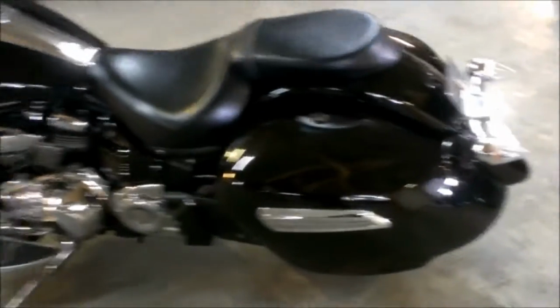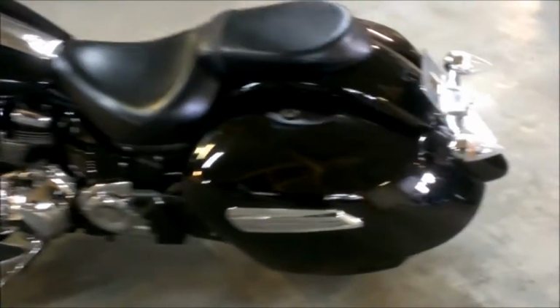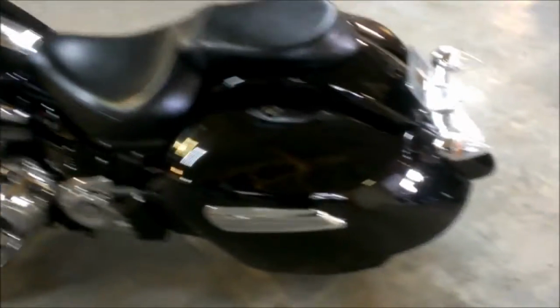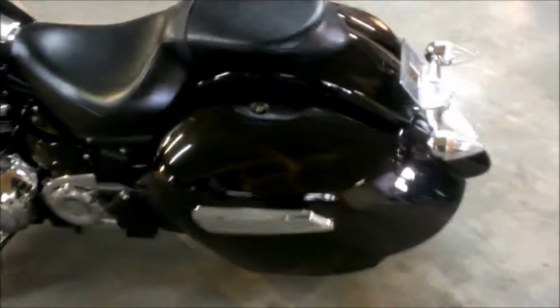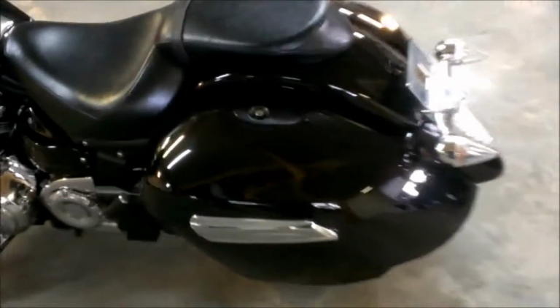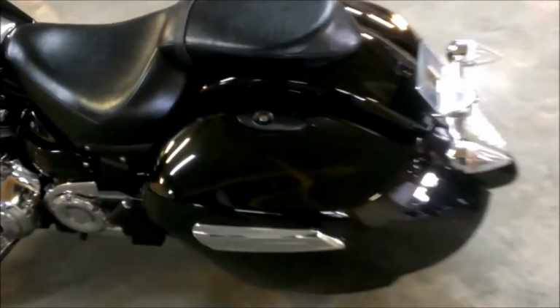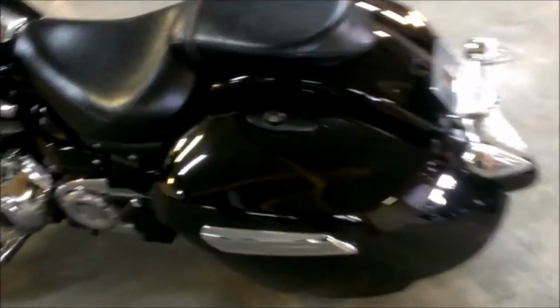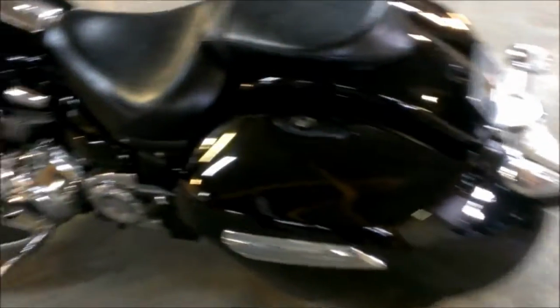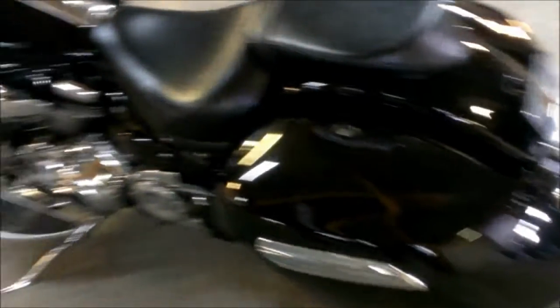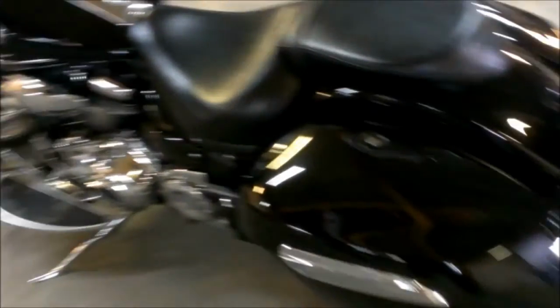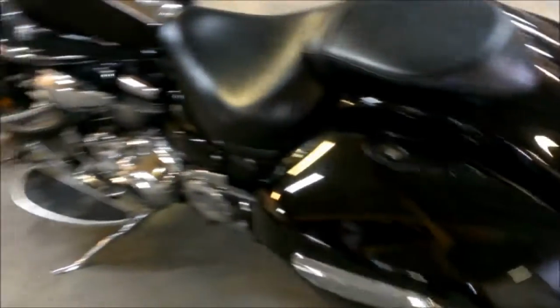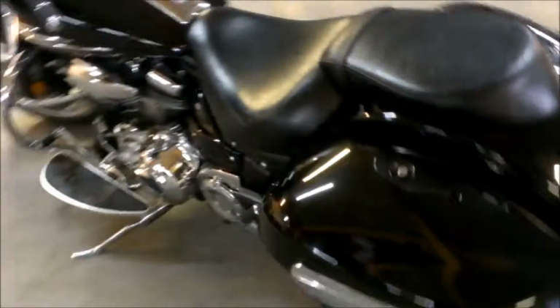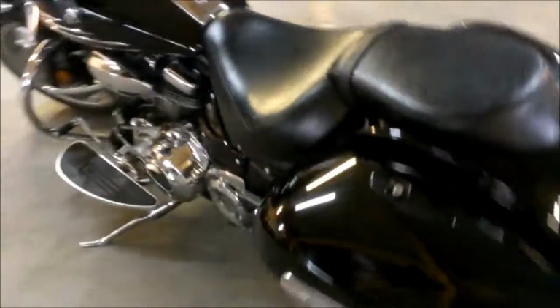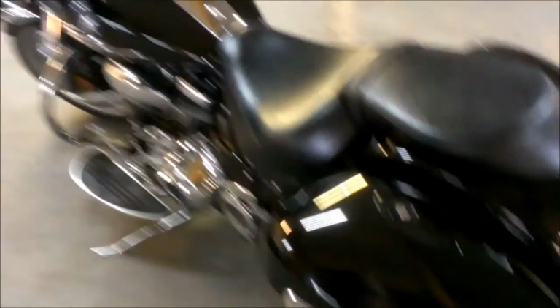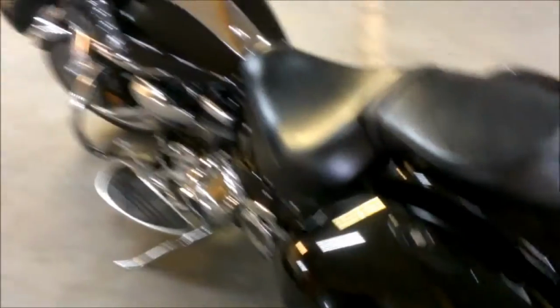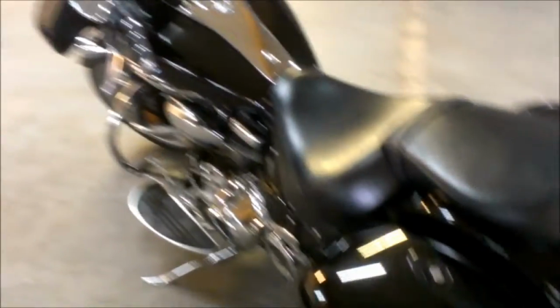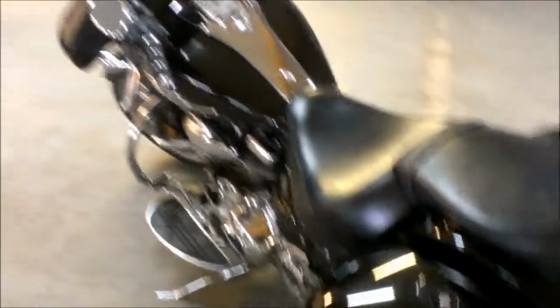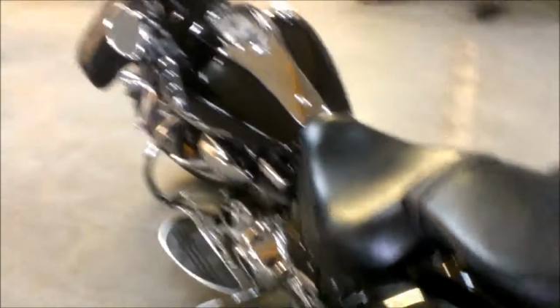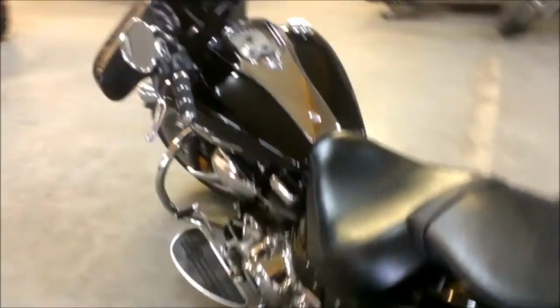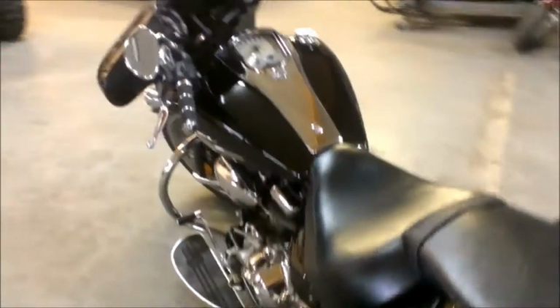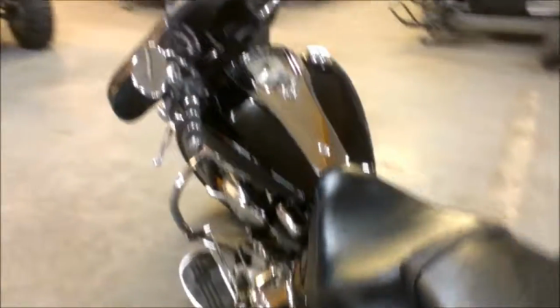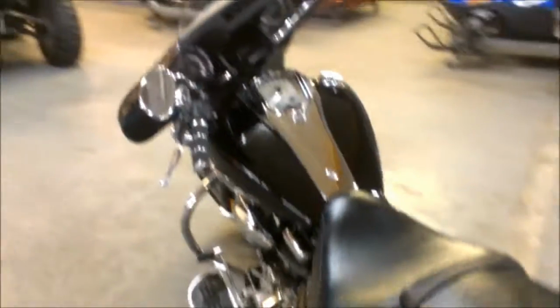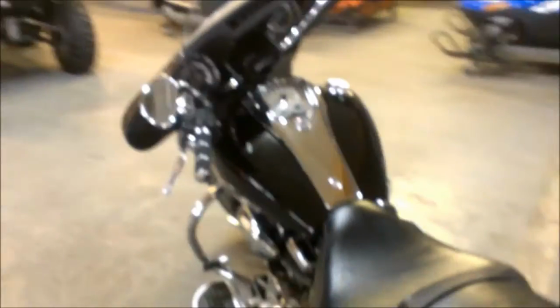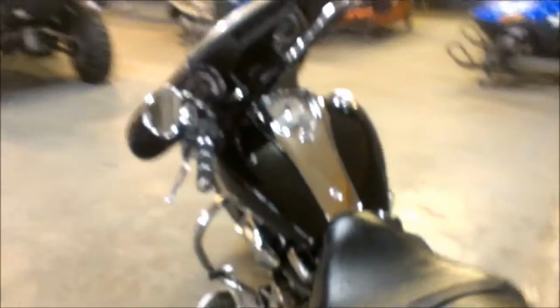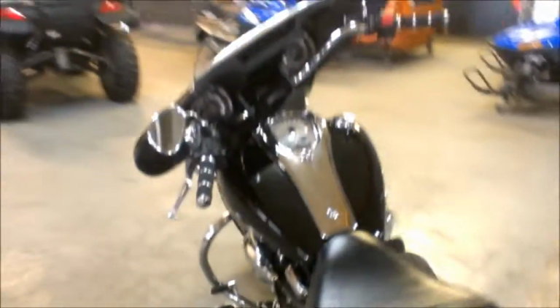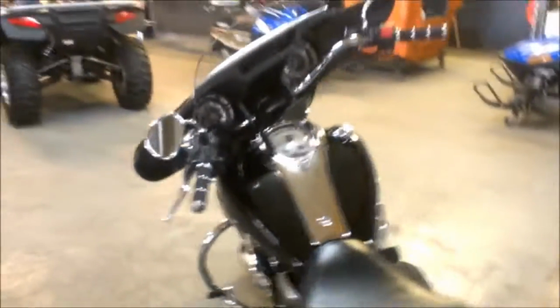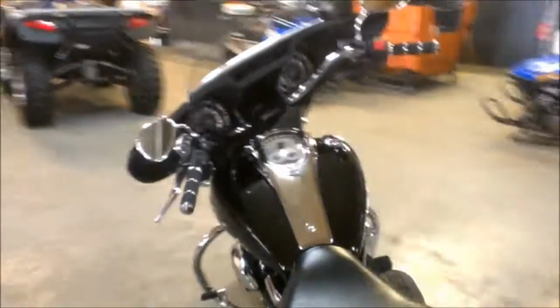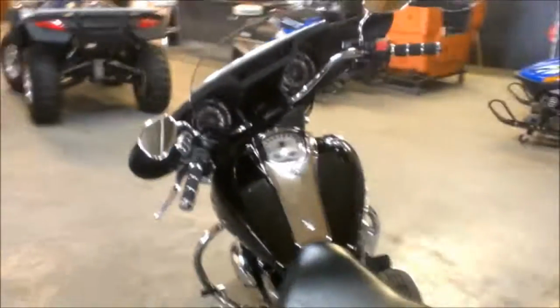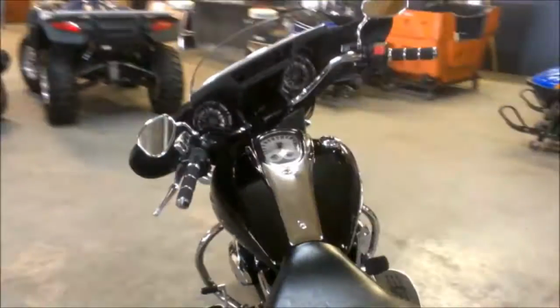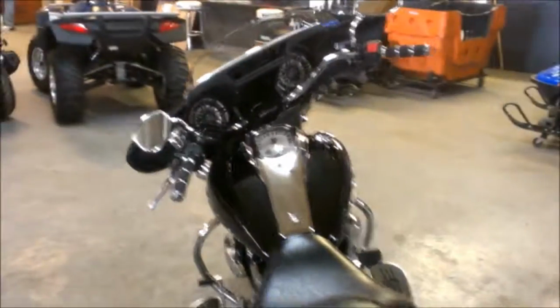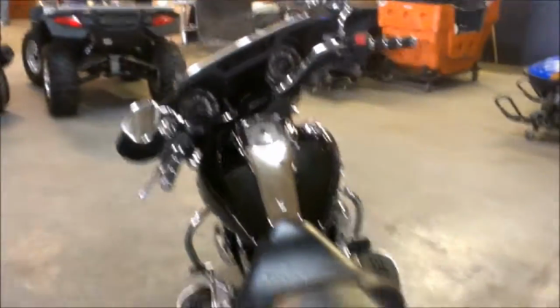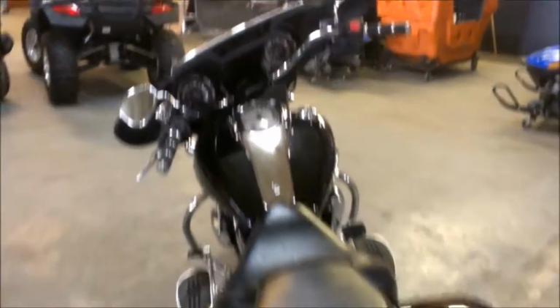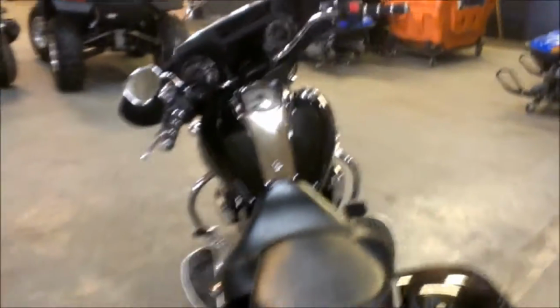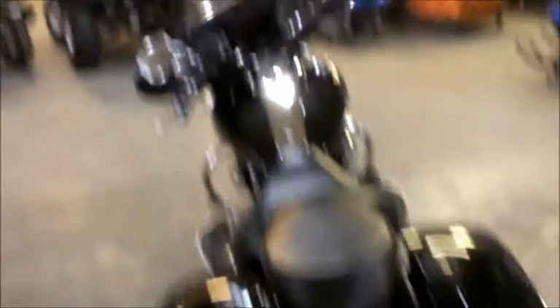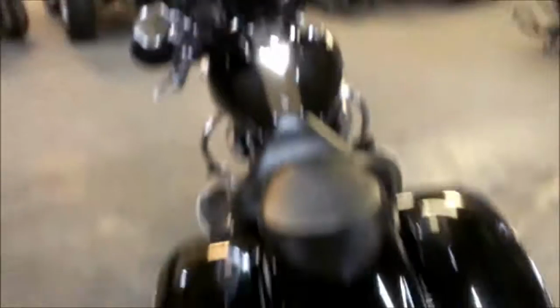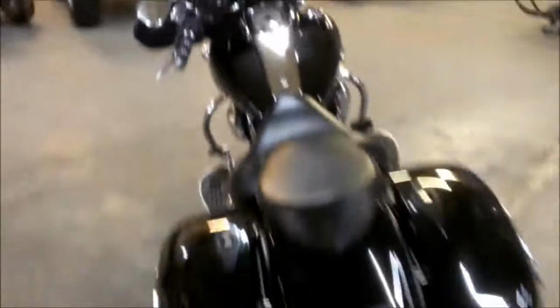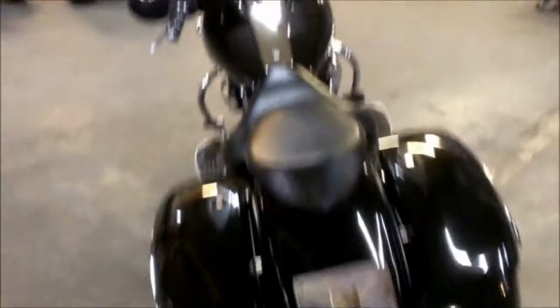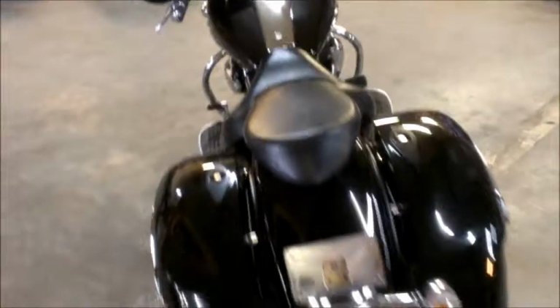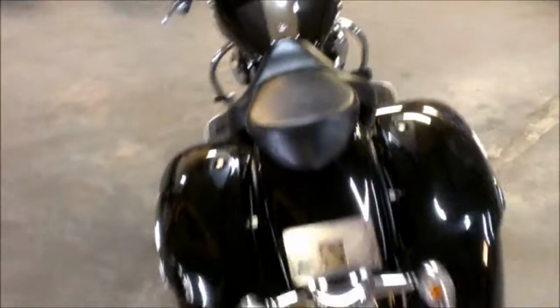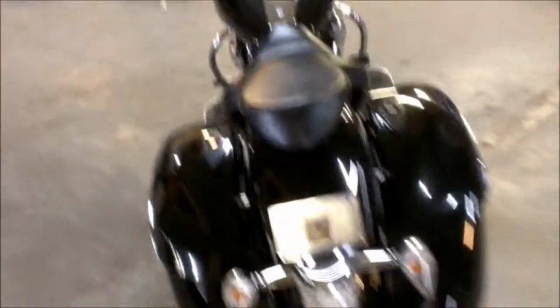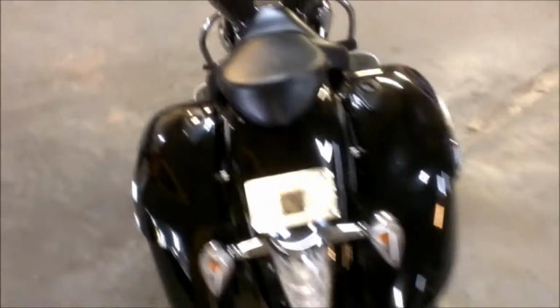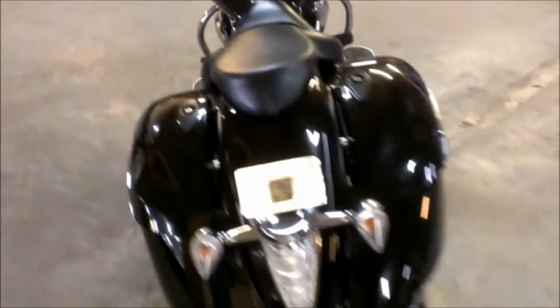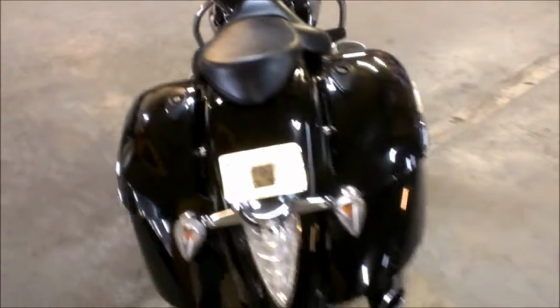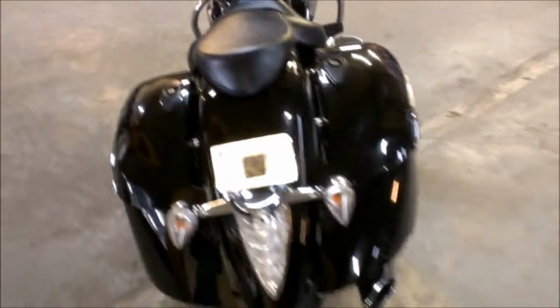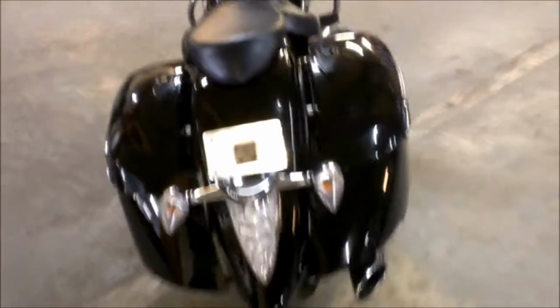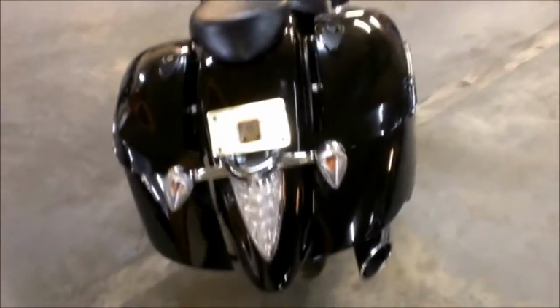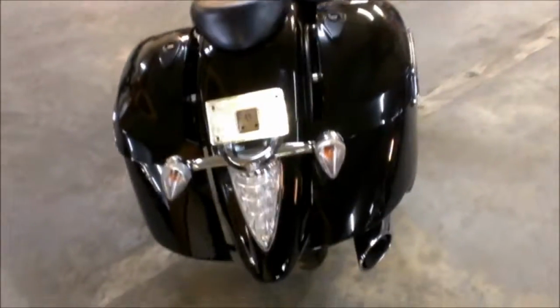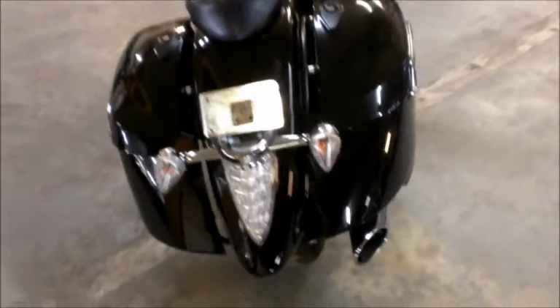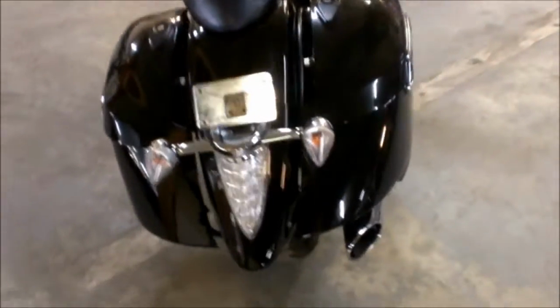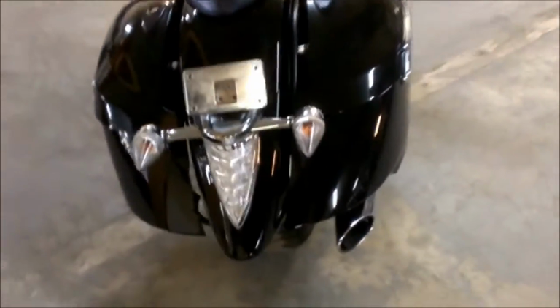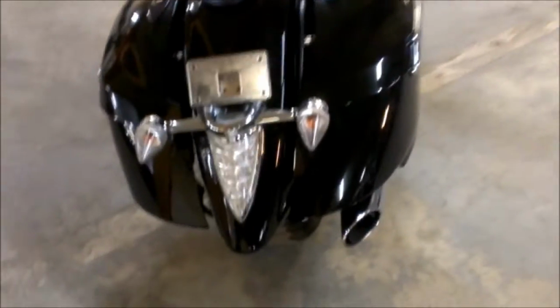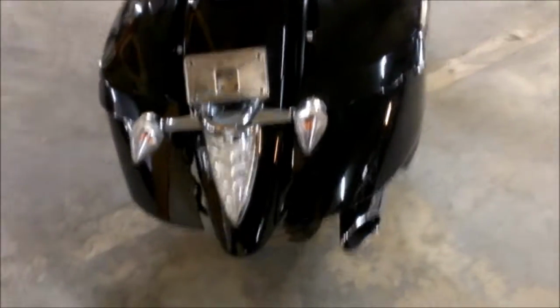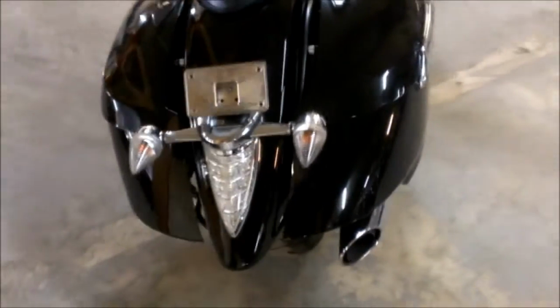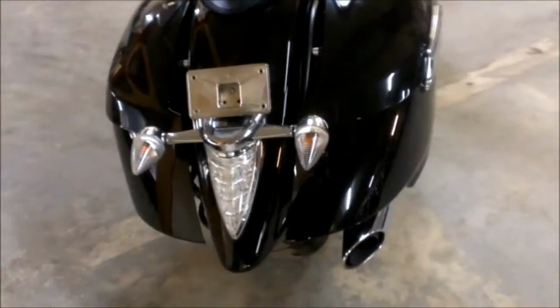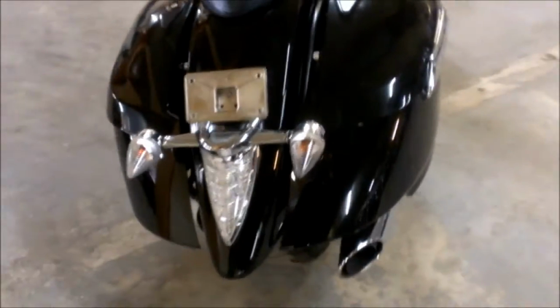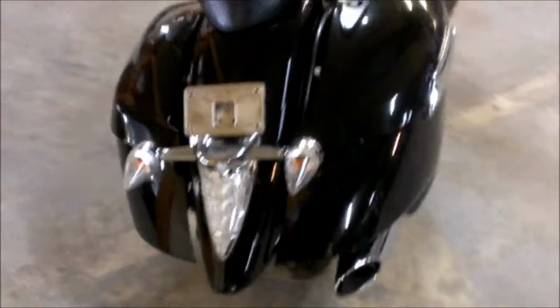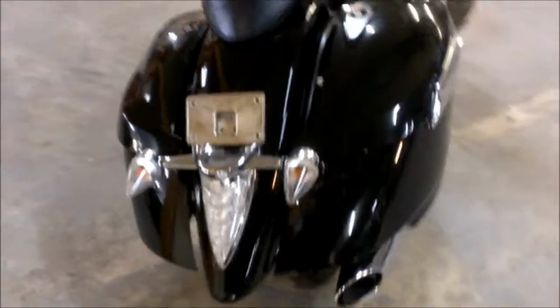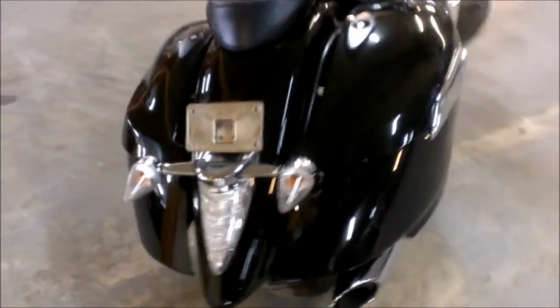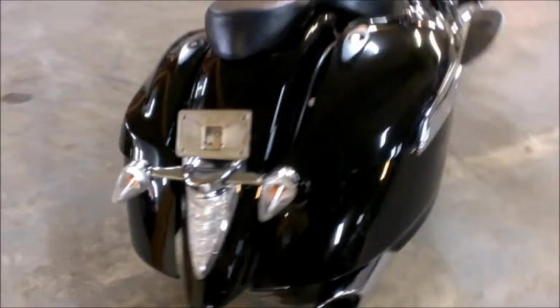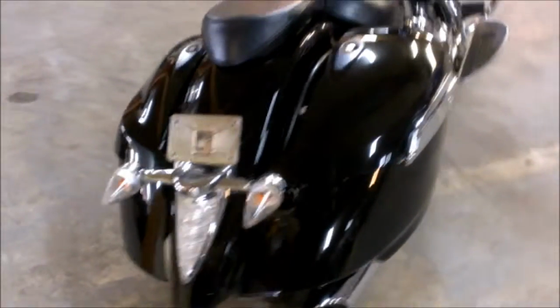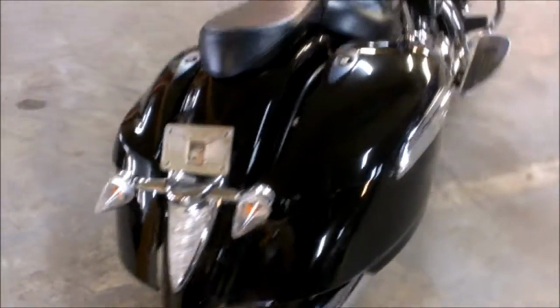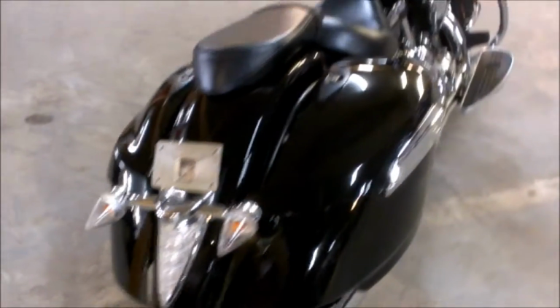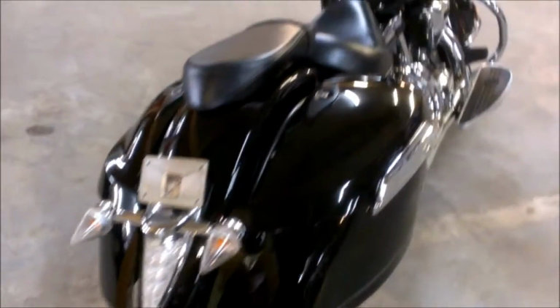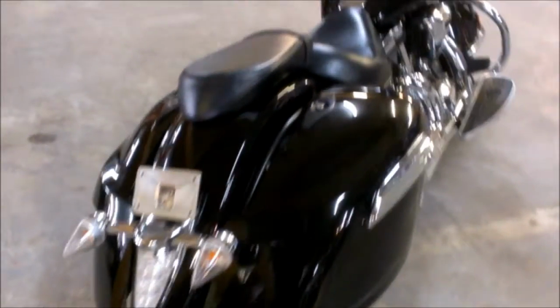It's just been serviced at an authorized Yamaha dealership. It's been inspected, certified, all the fluids have been changed, and it's ready for the open road.